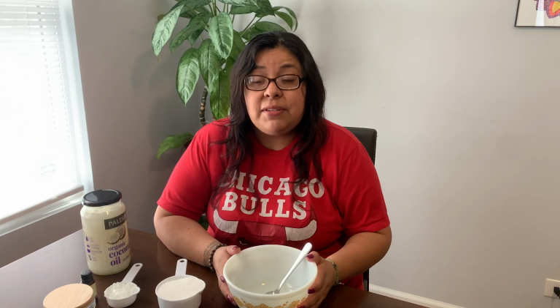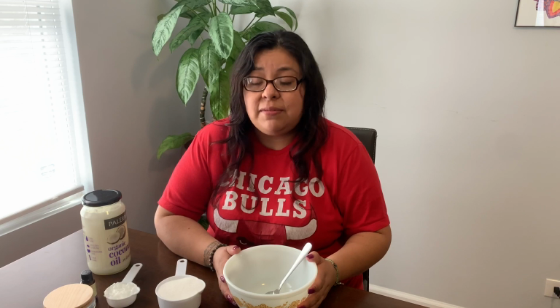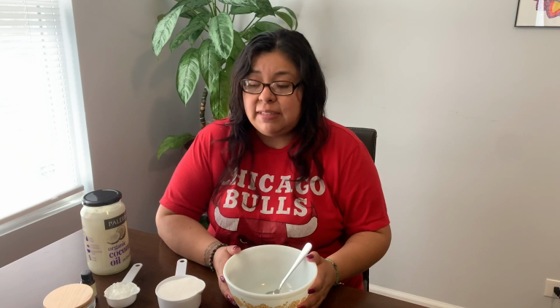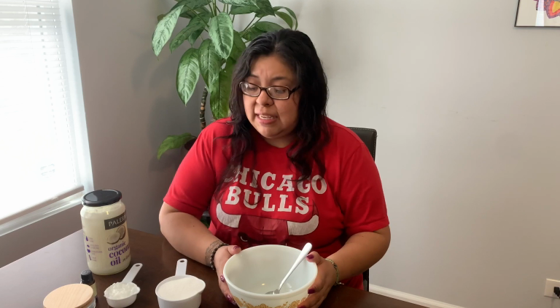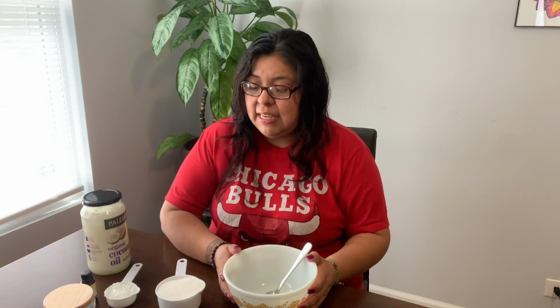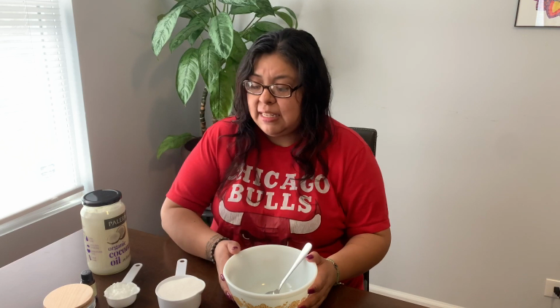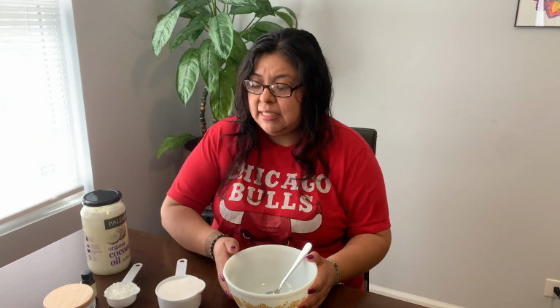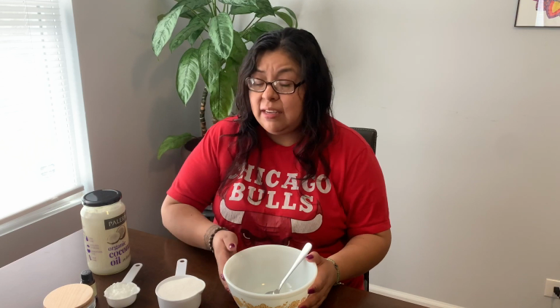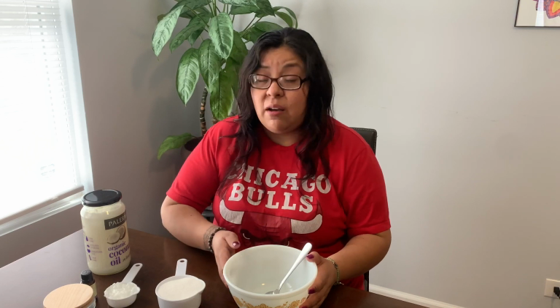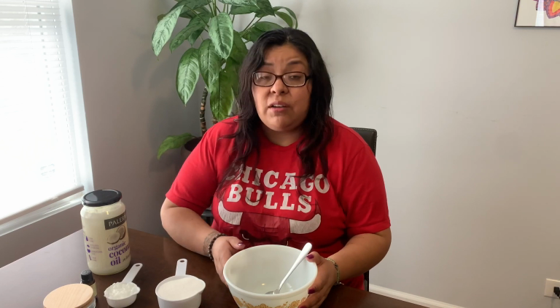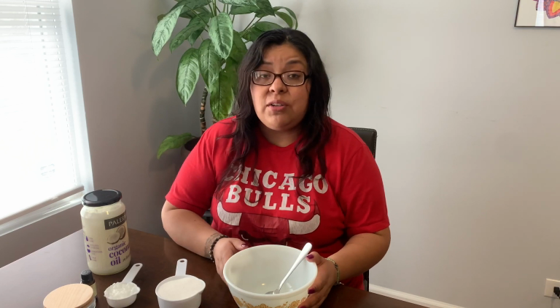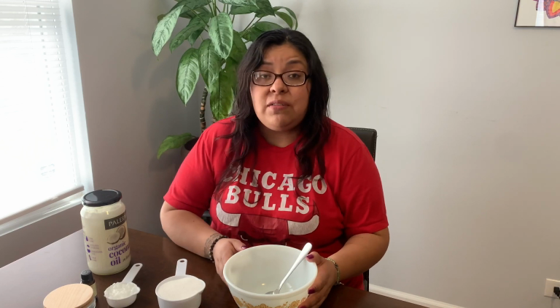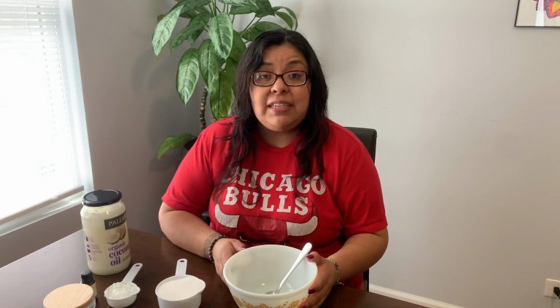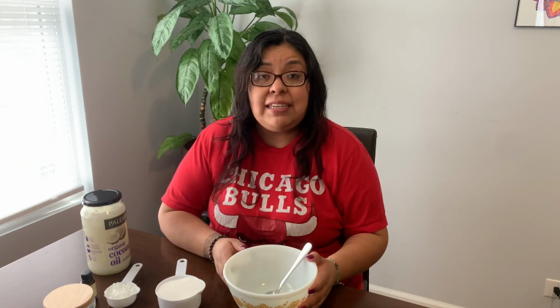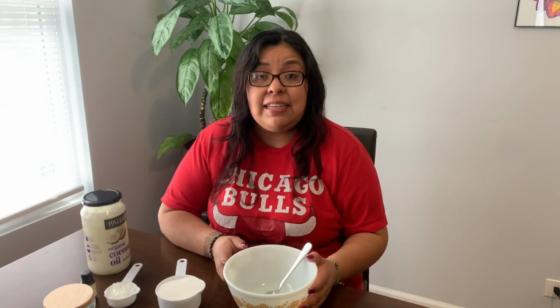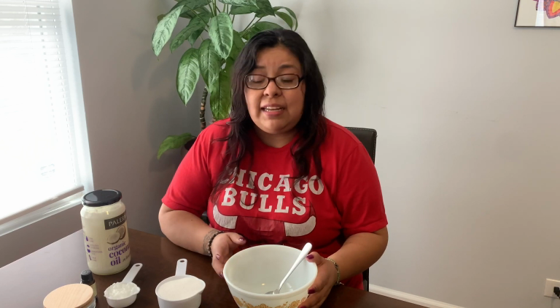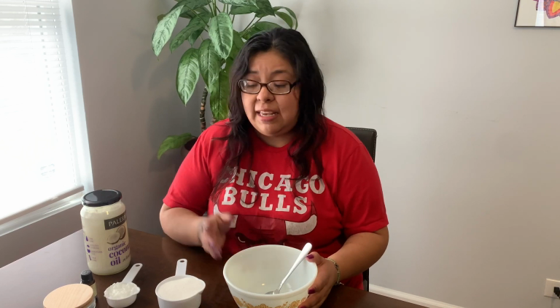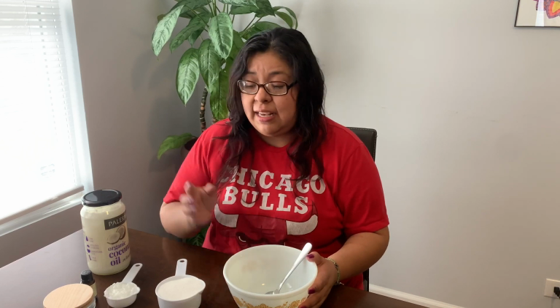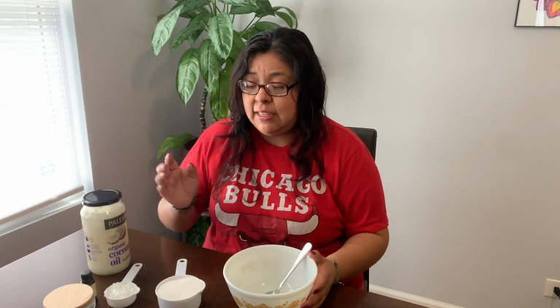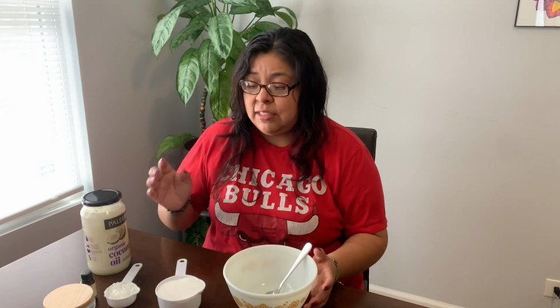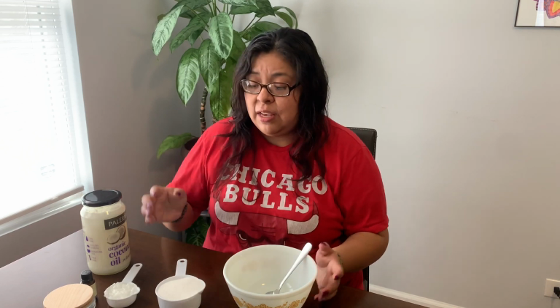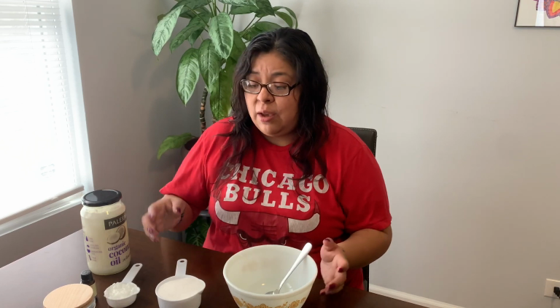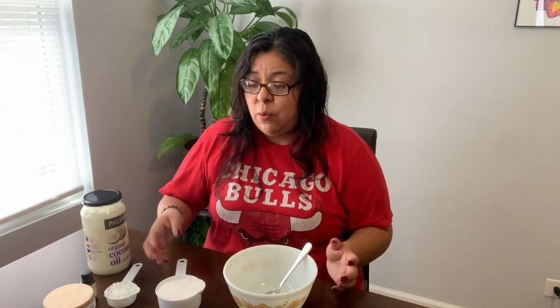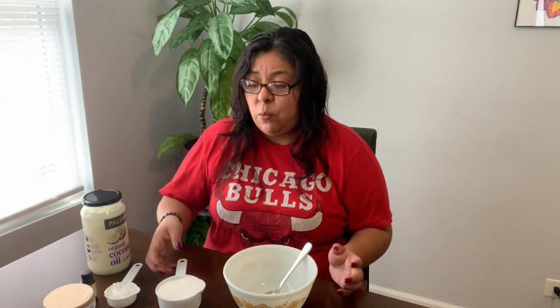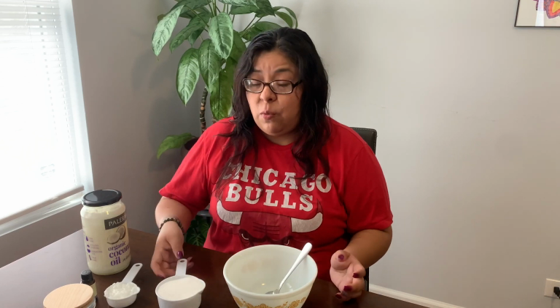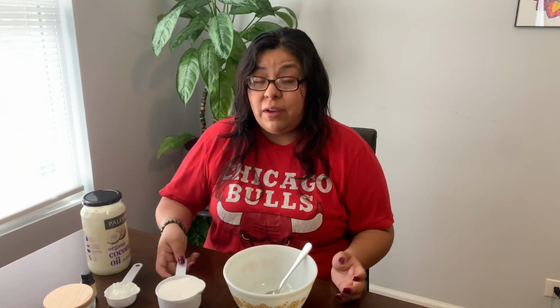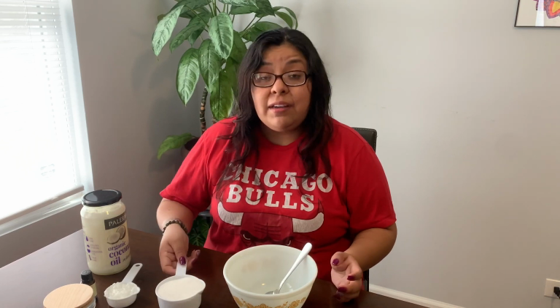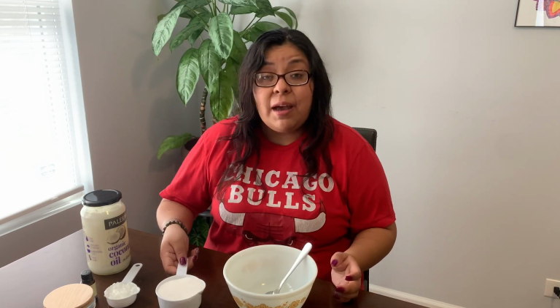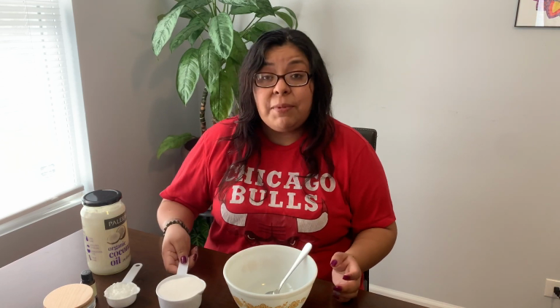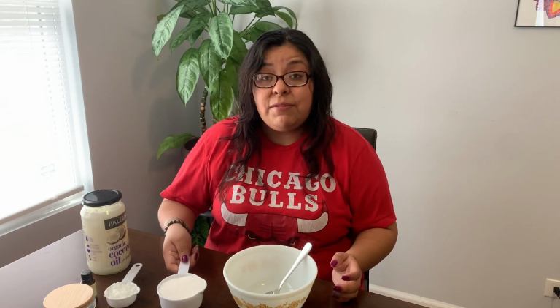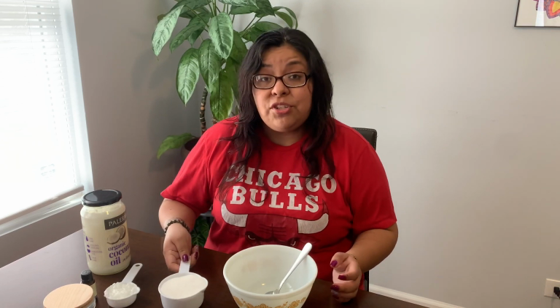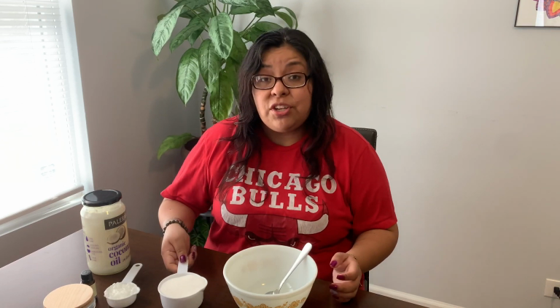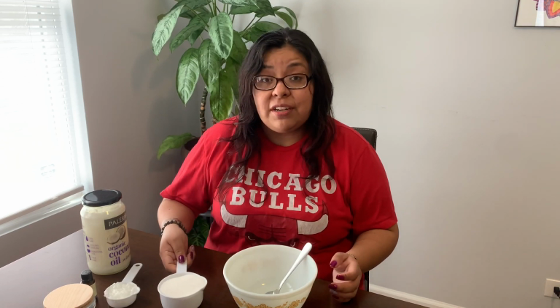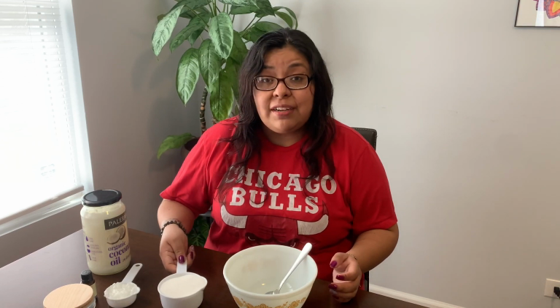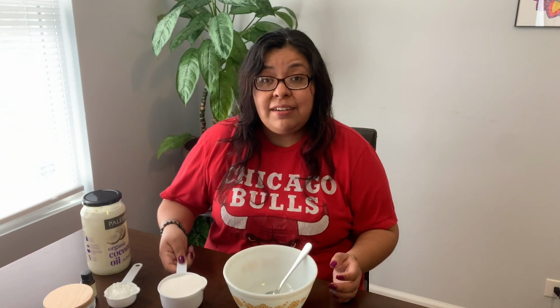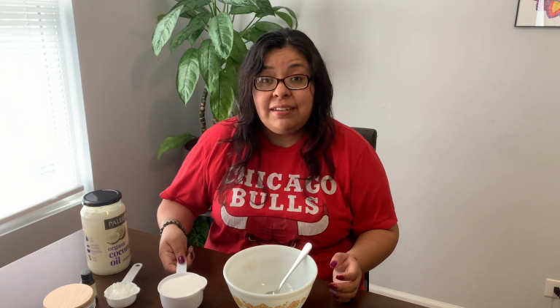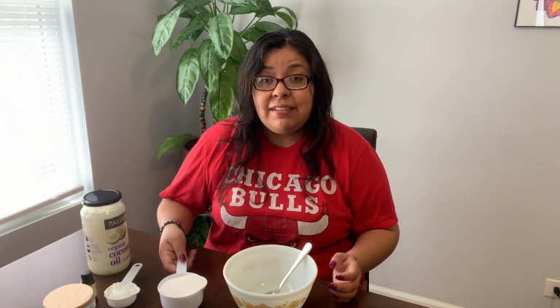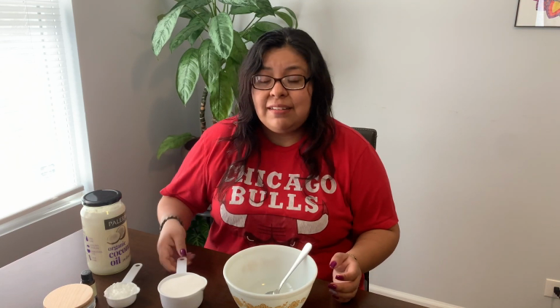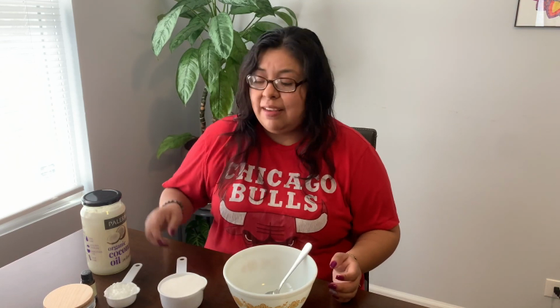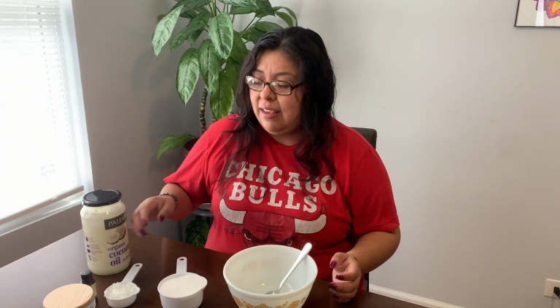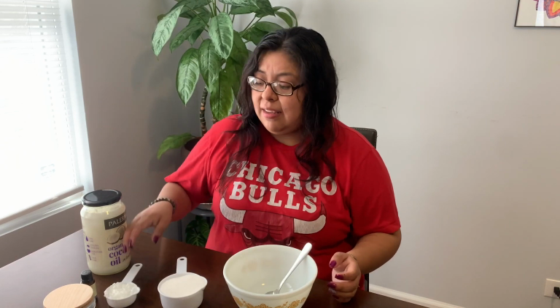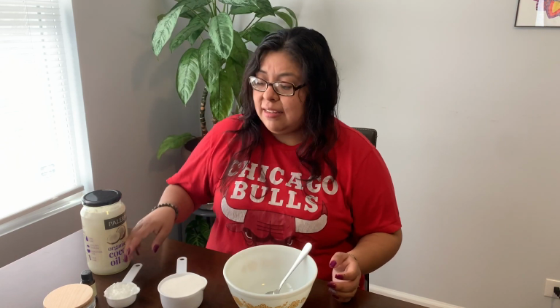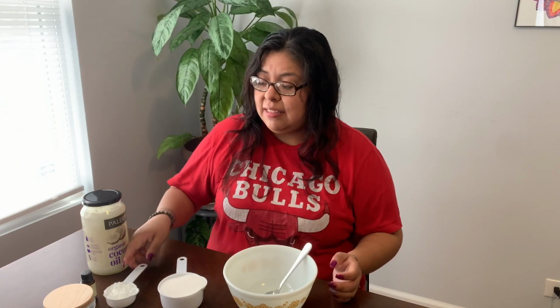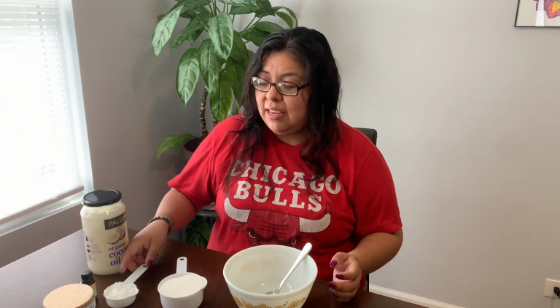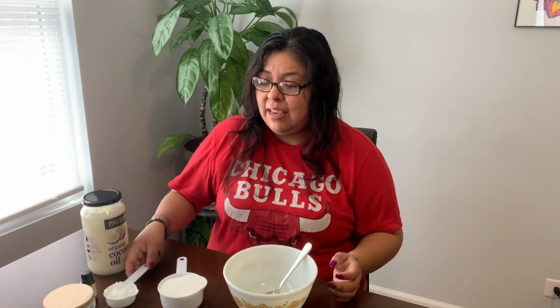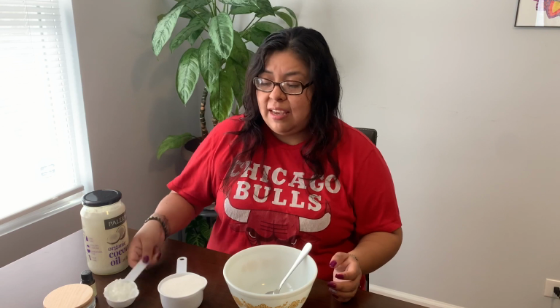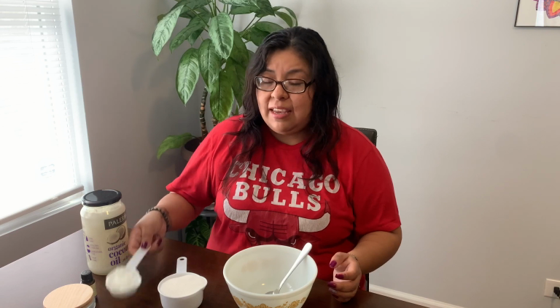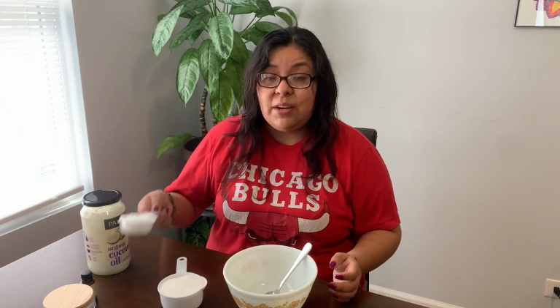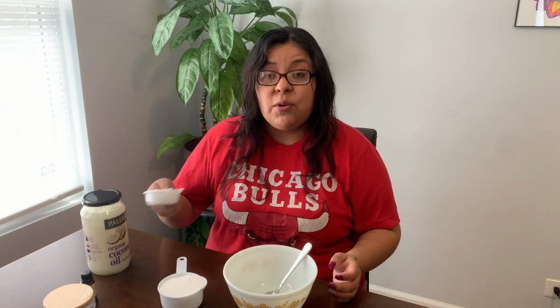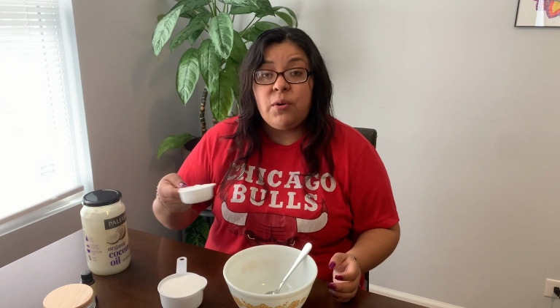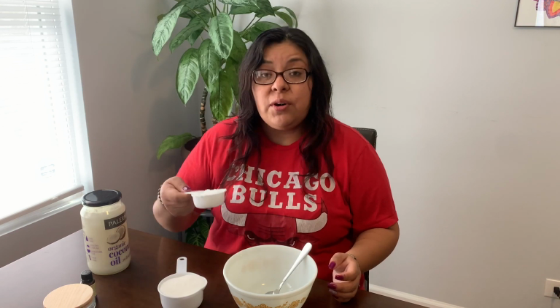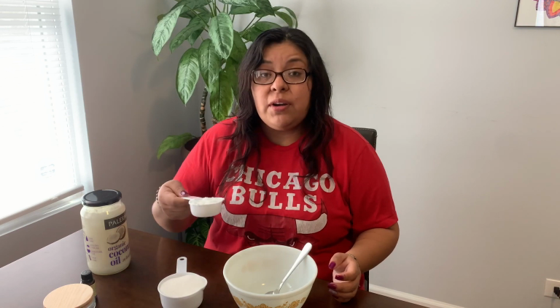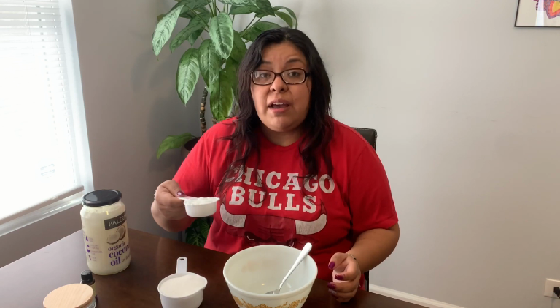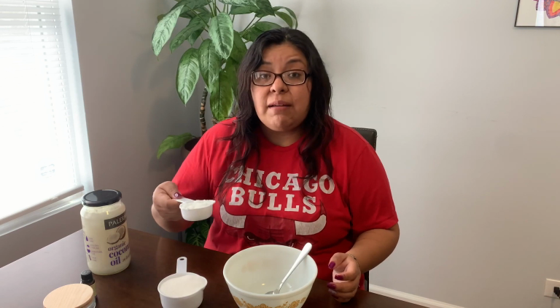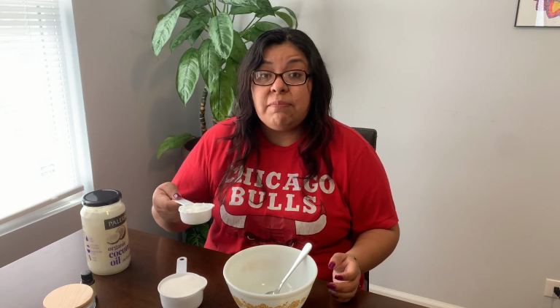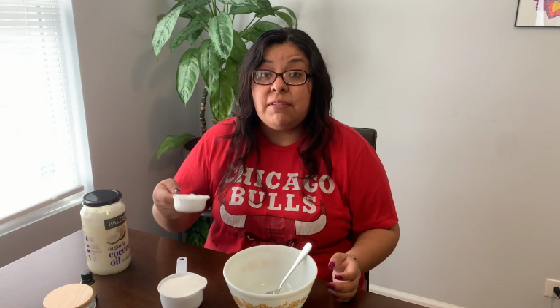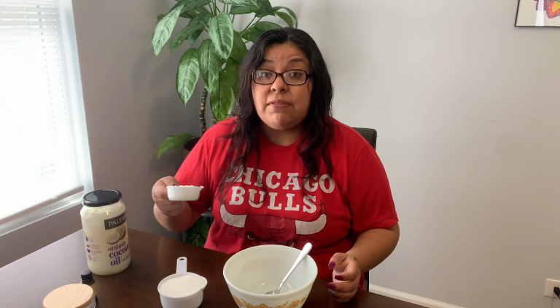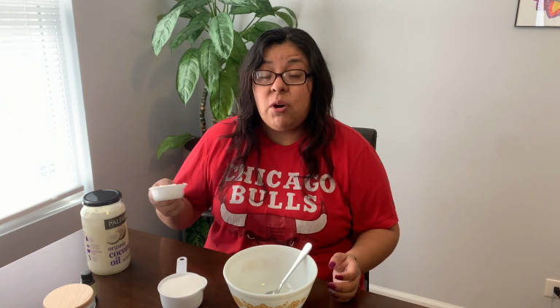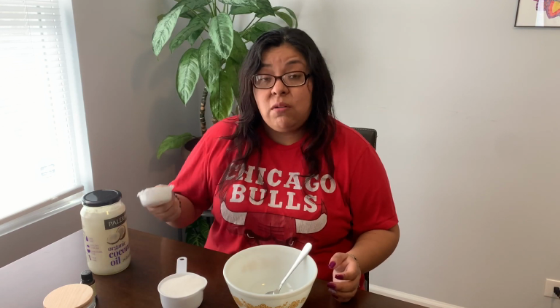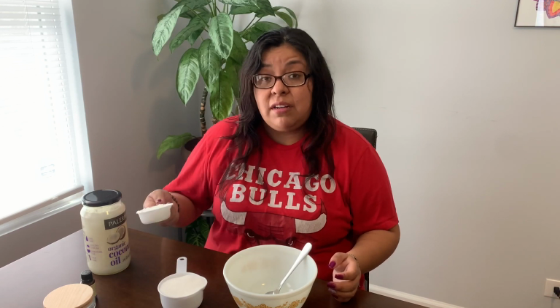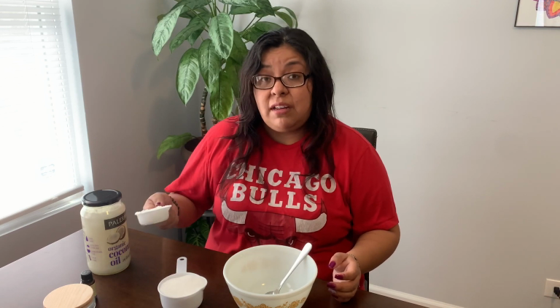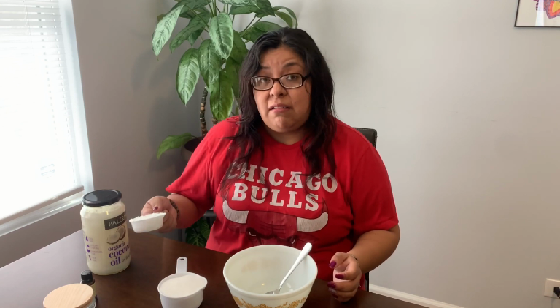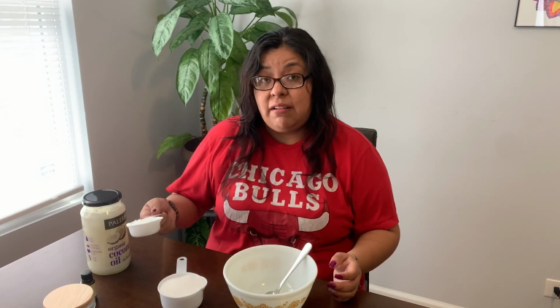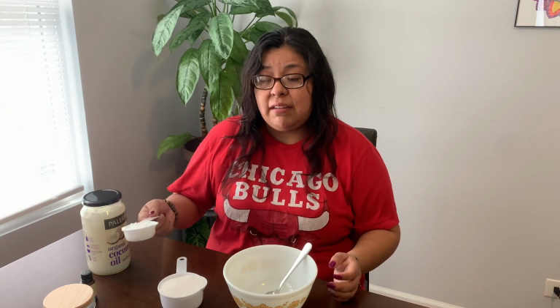So we're going to make a sugar scrub. It's really easy. All you need is one cup of sugar and a quarter cup of coconut oil.